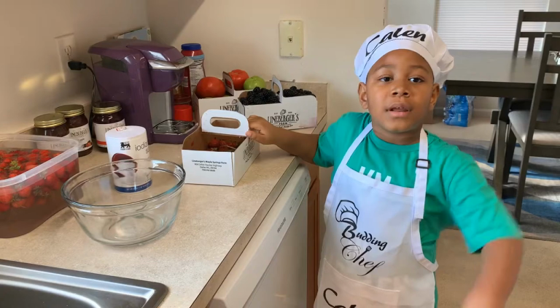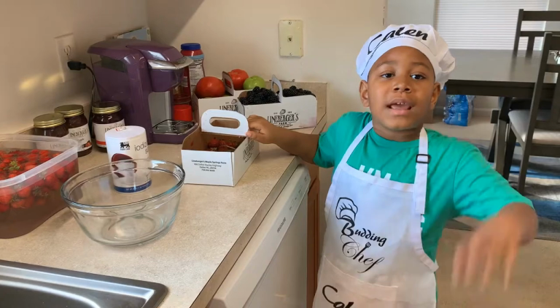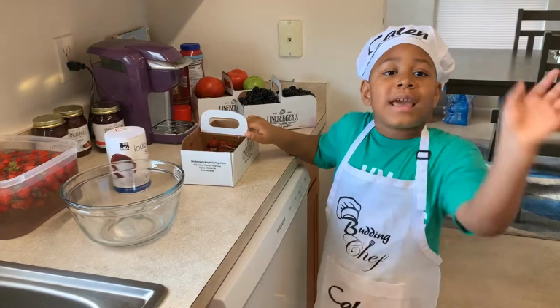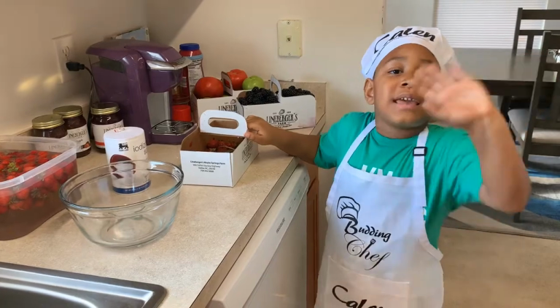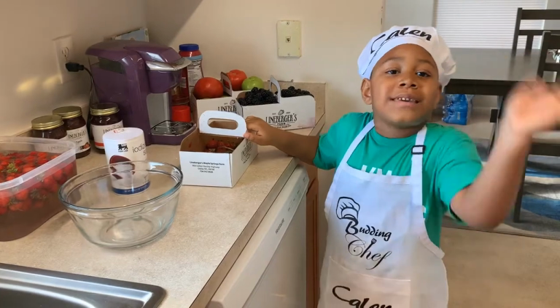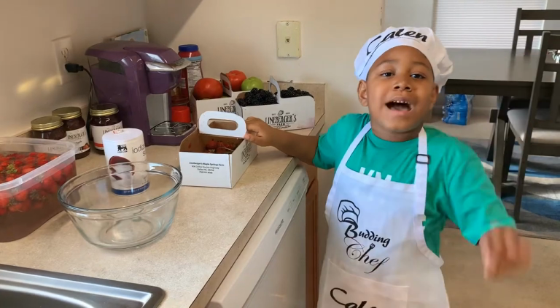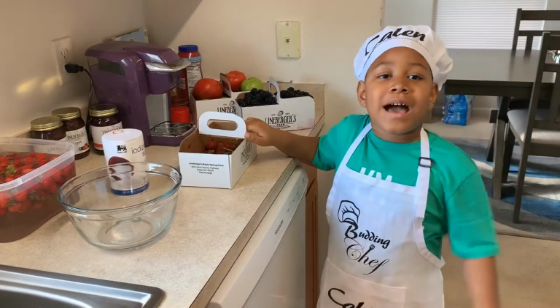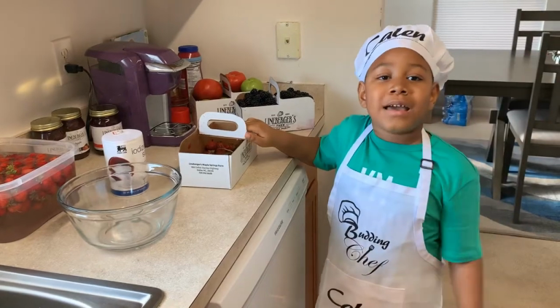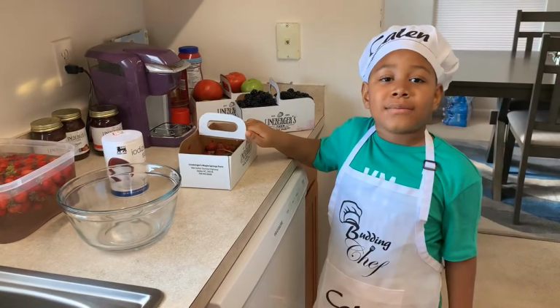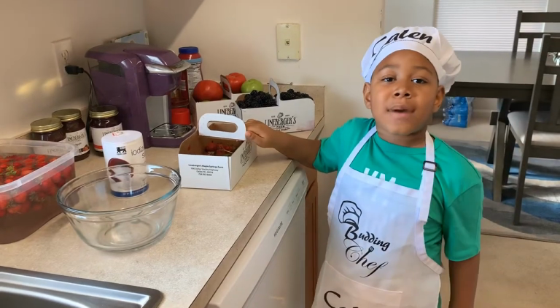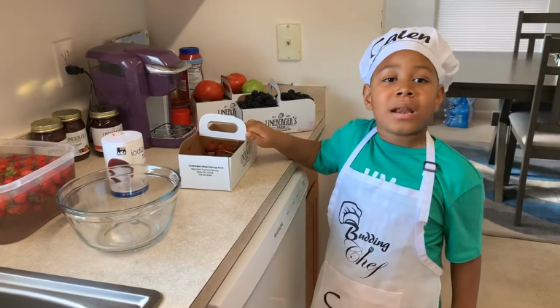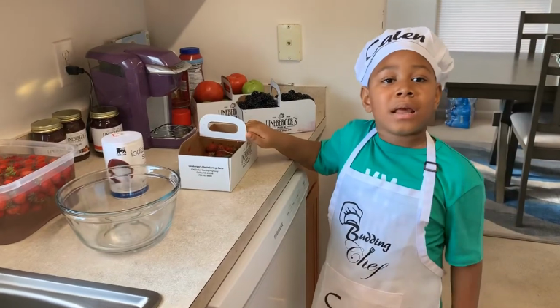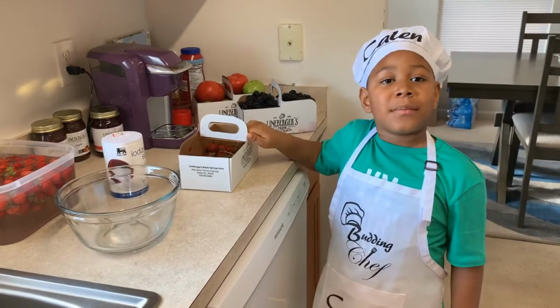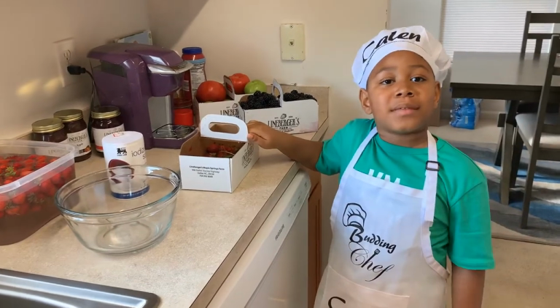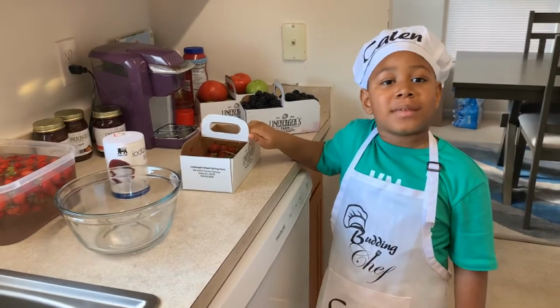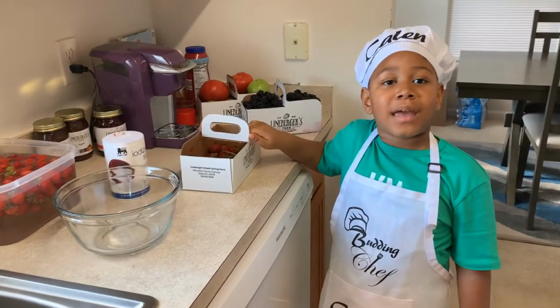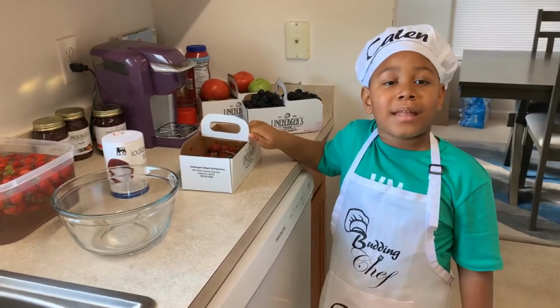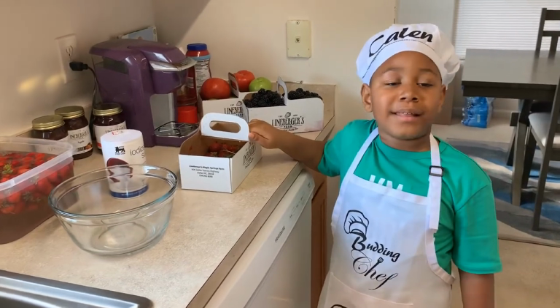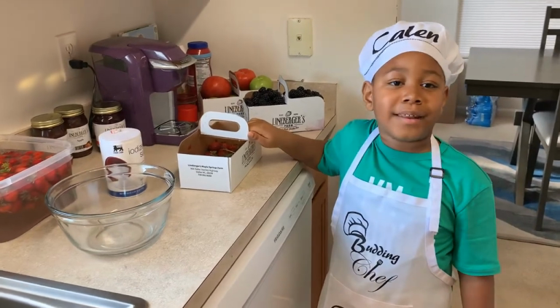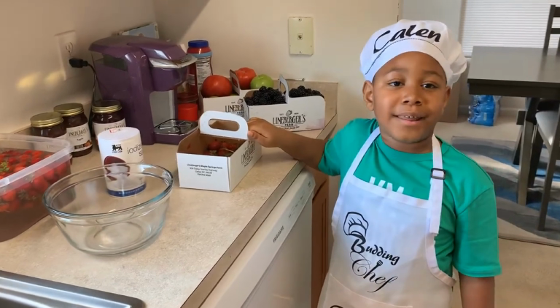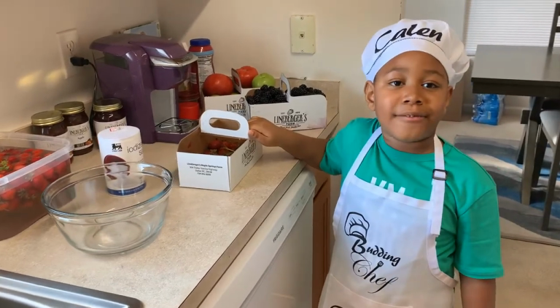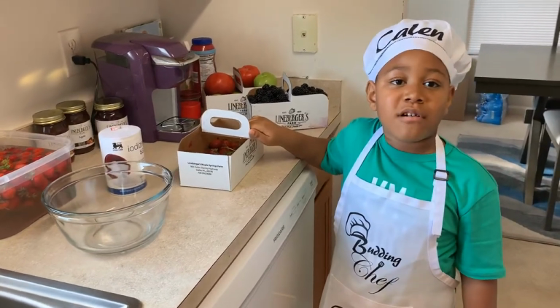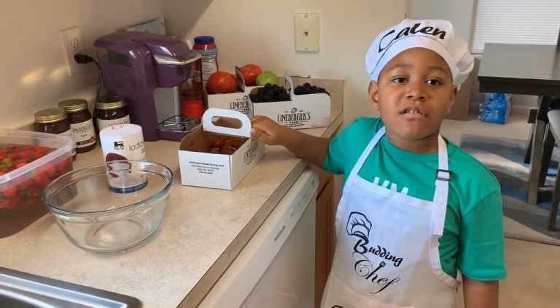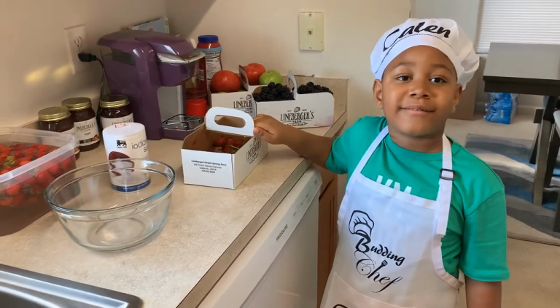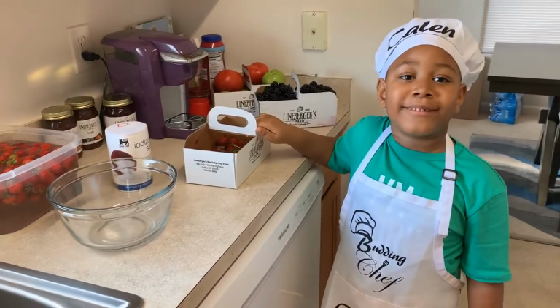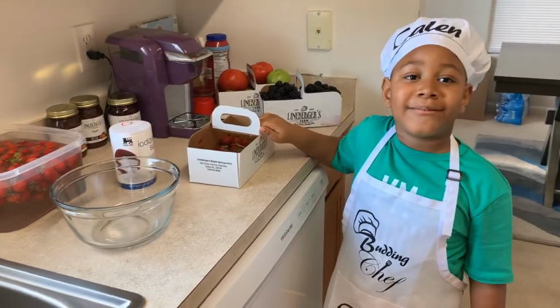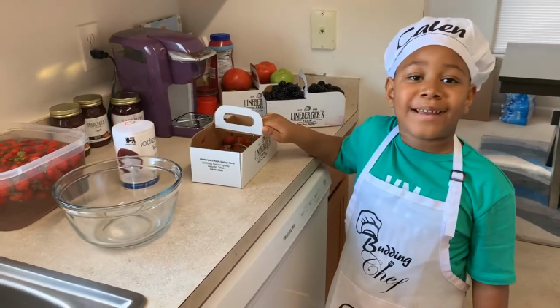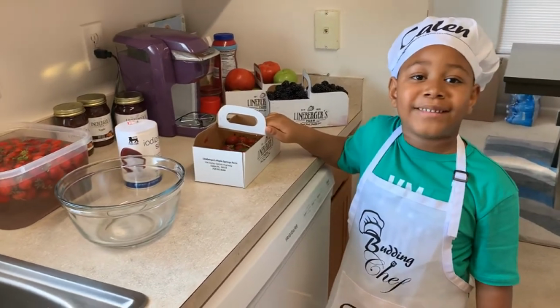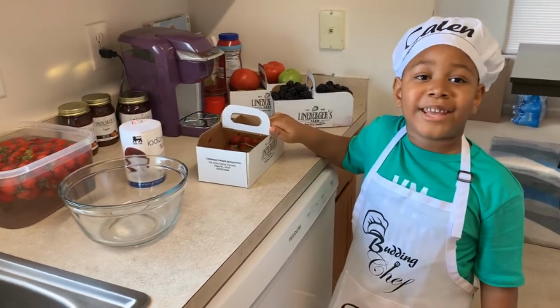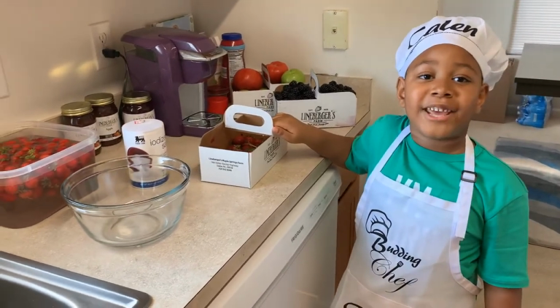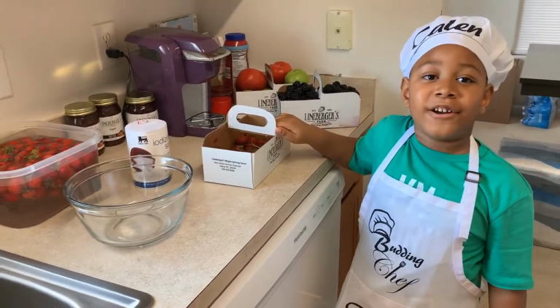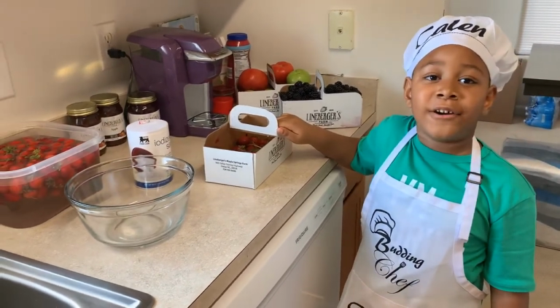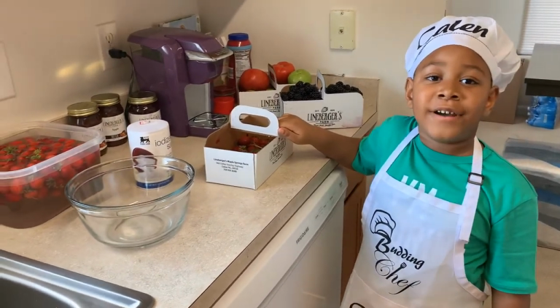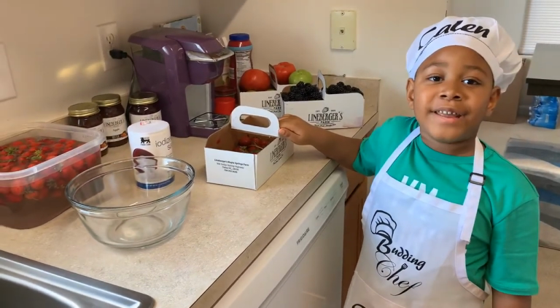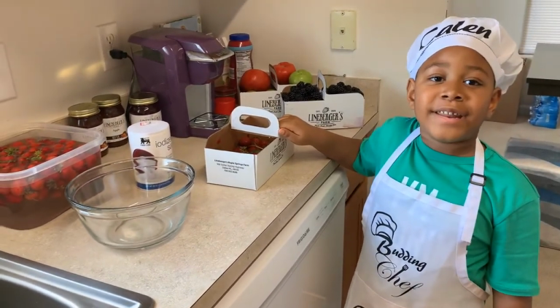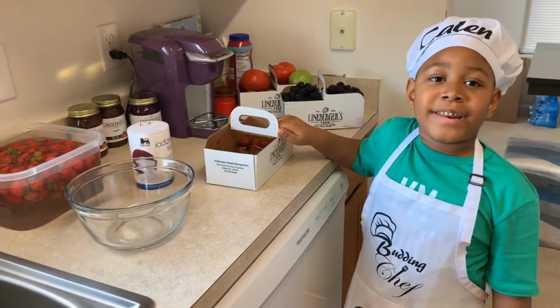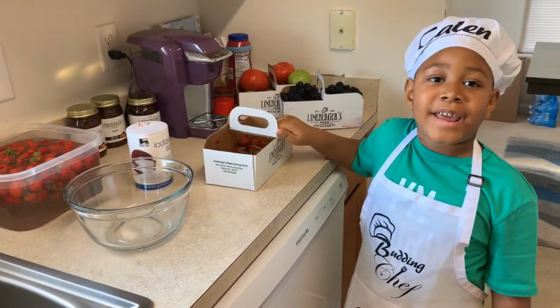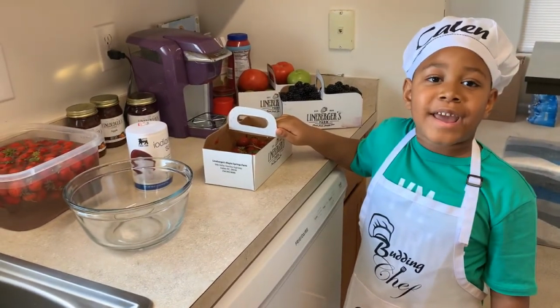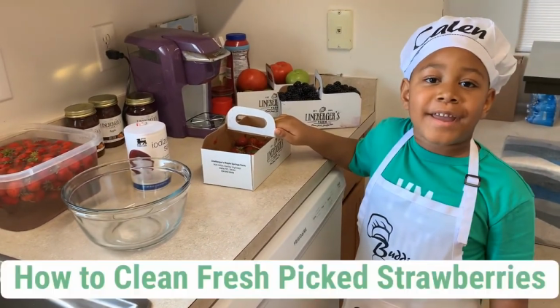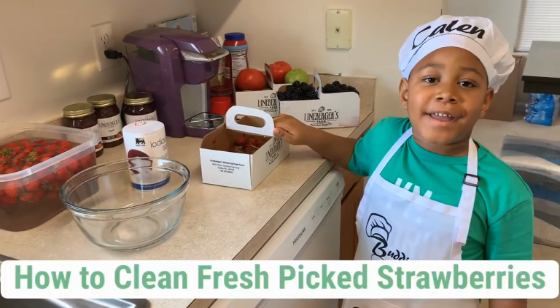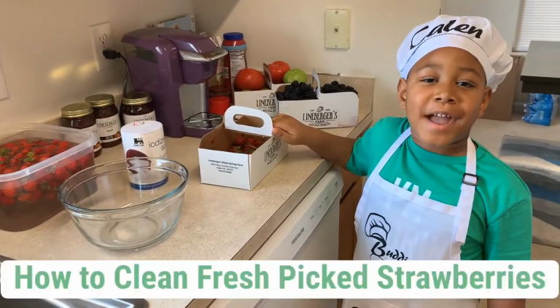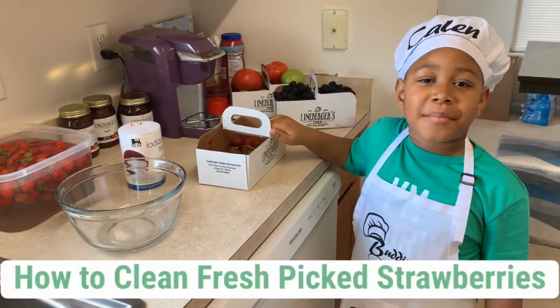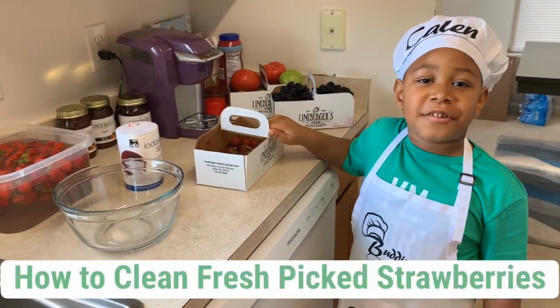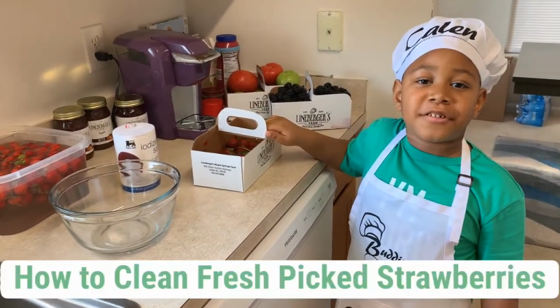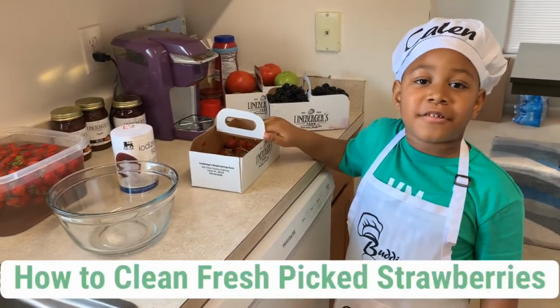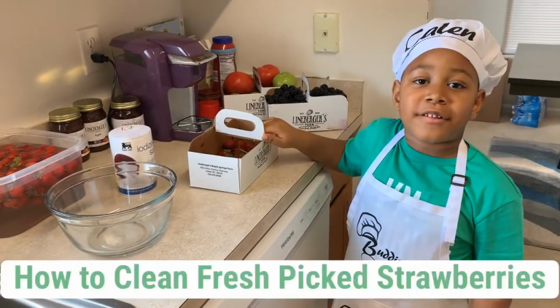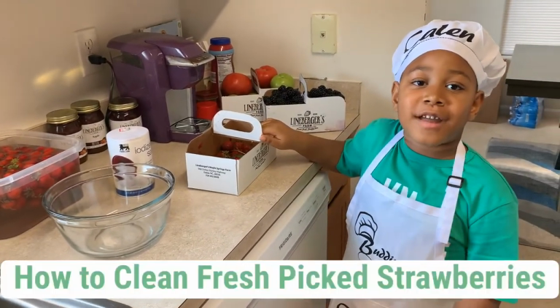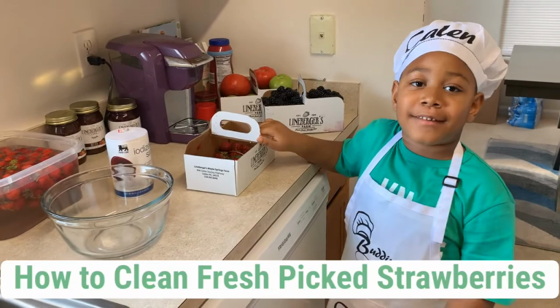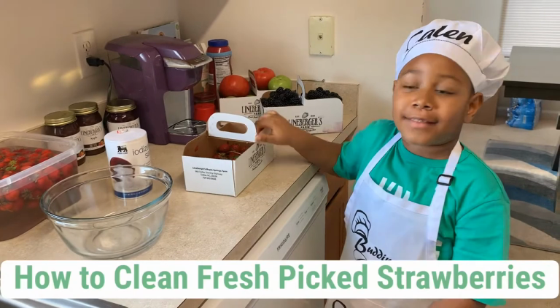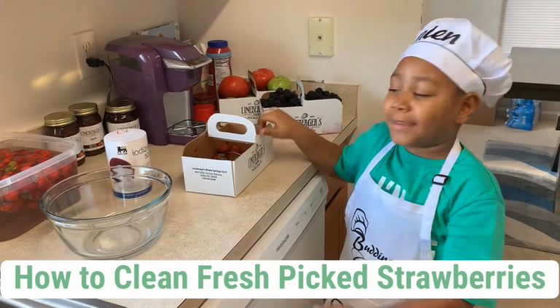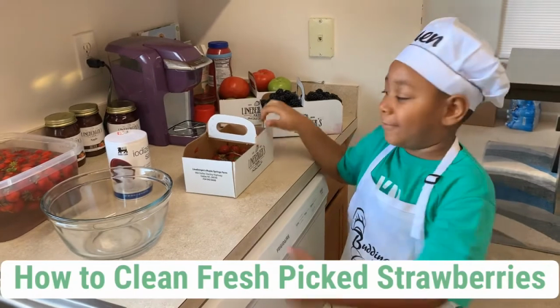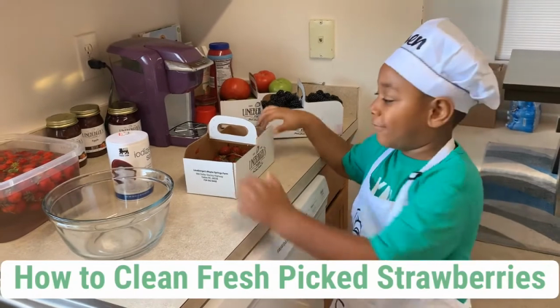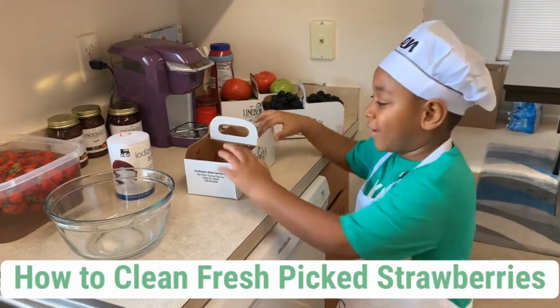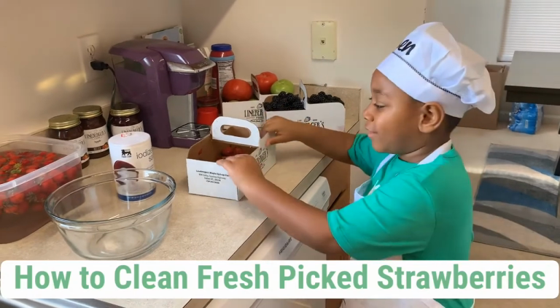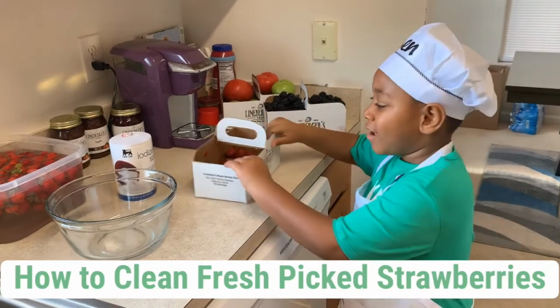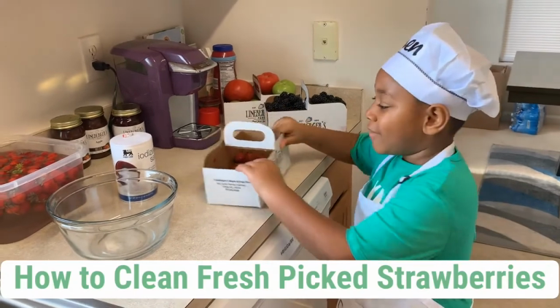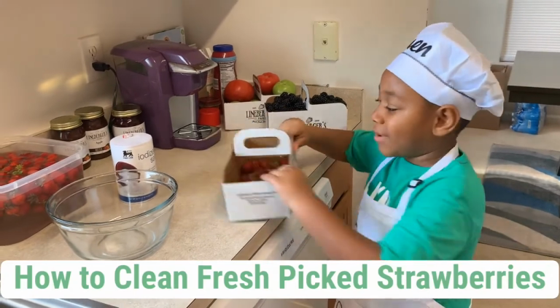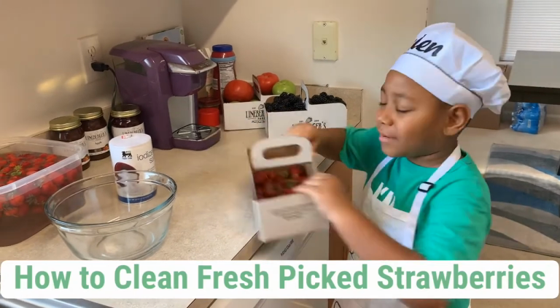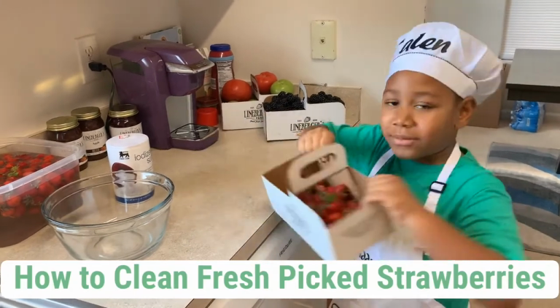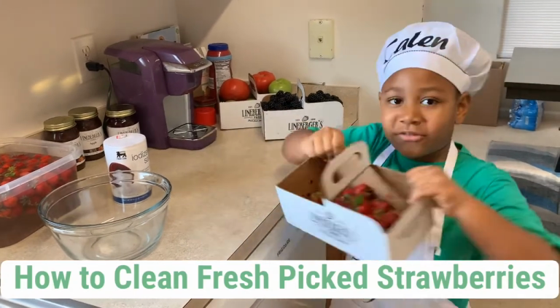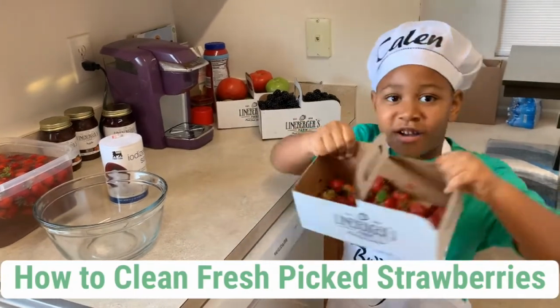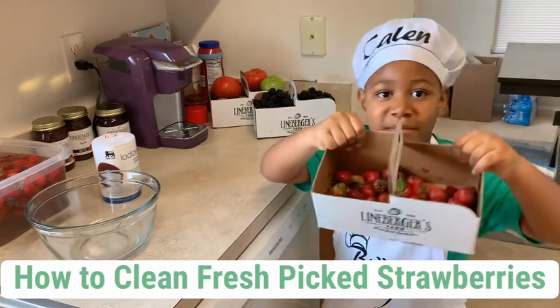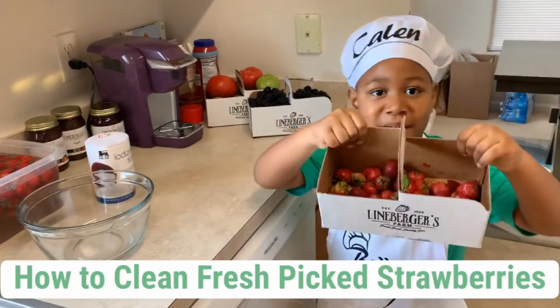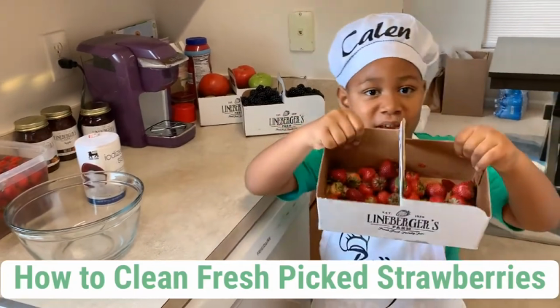Hey guys, my name is Caleb and welcome to my channel. Today, I'm going to show you how to clean fresh, baked strawberries.